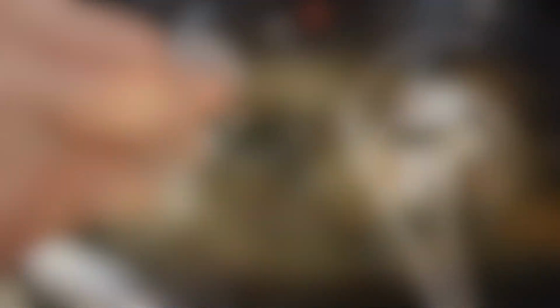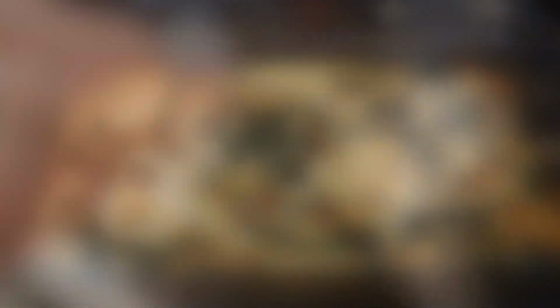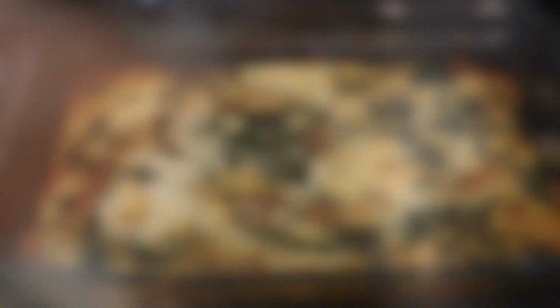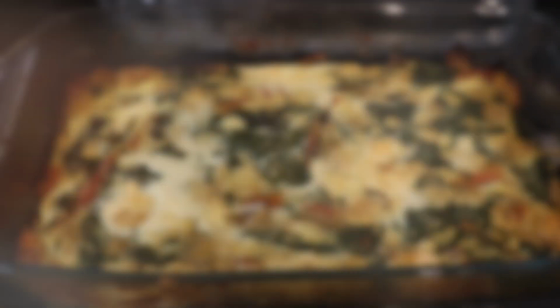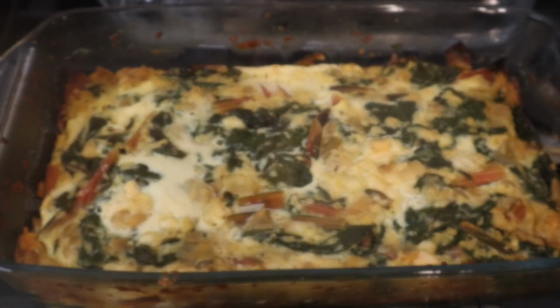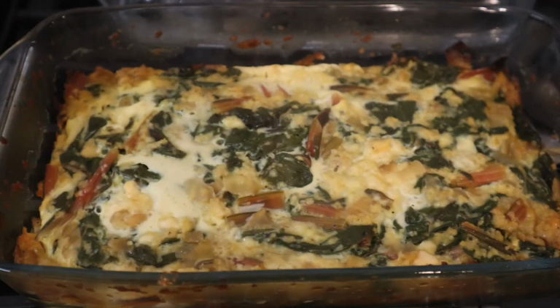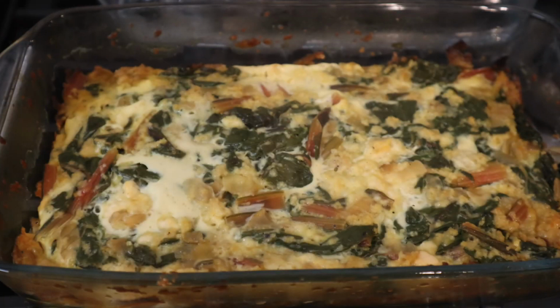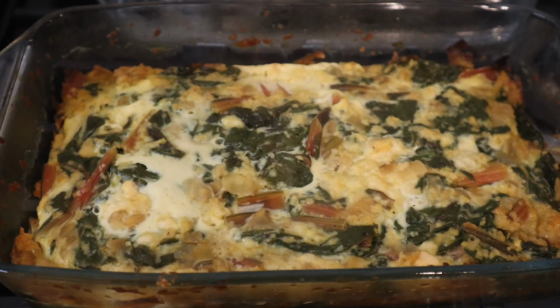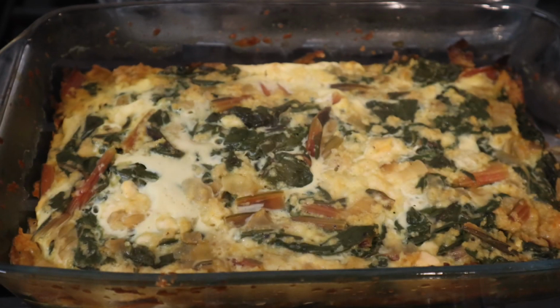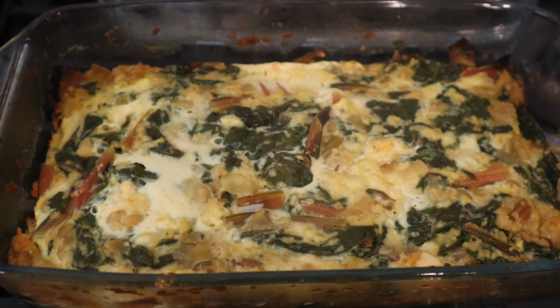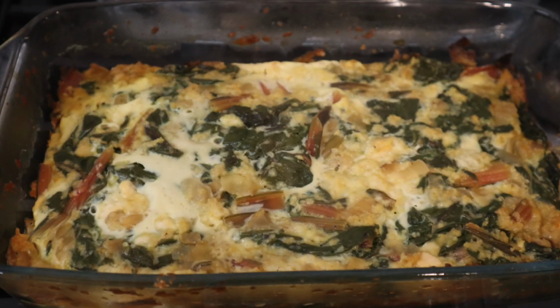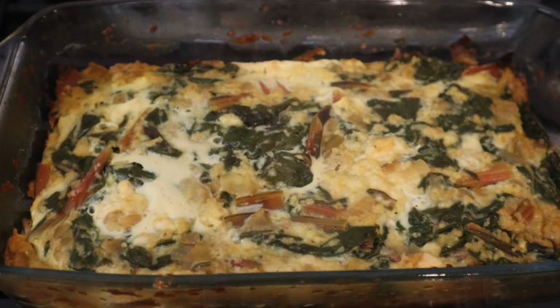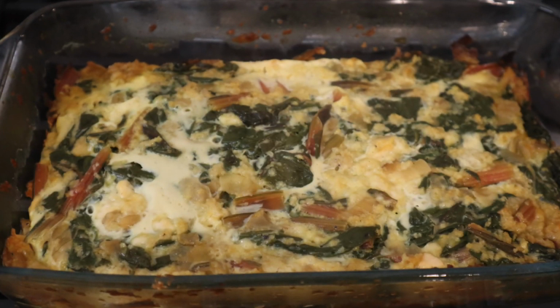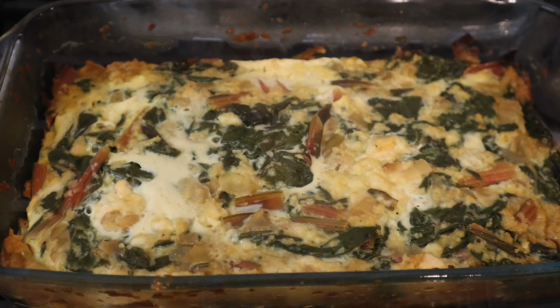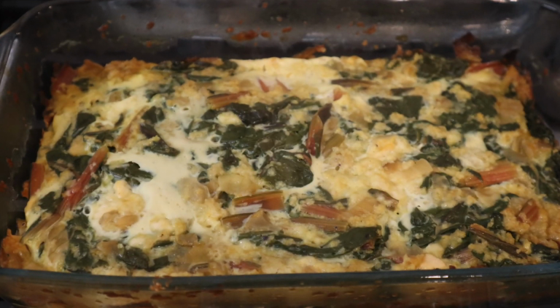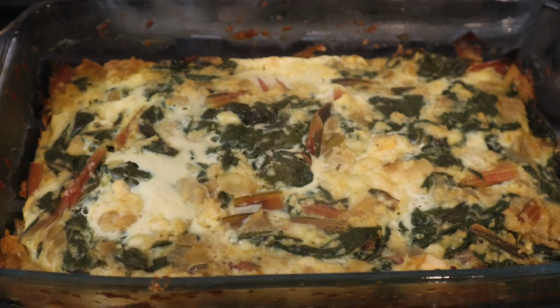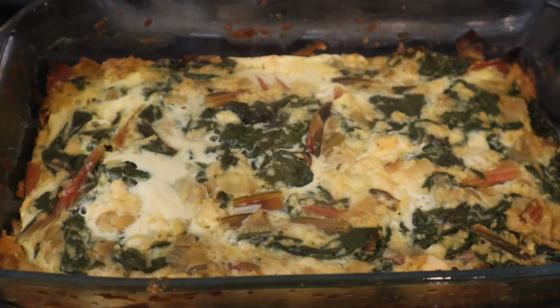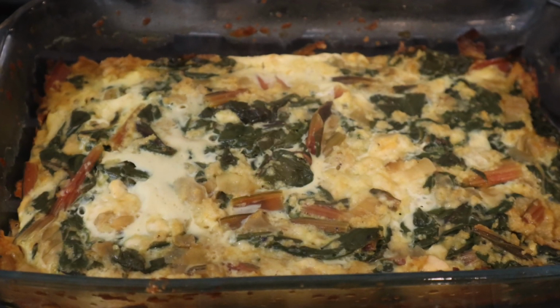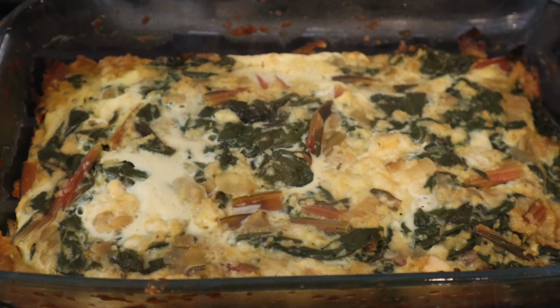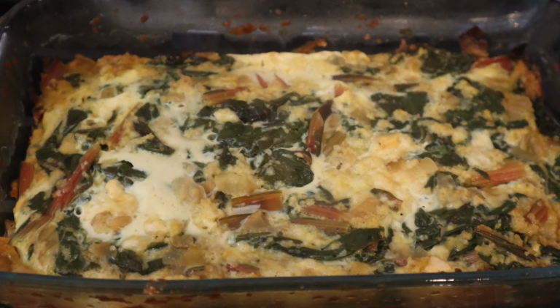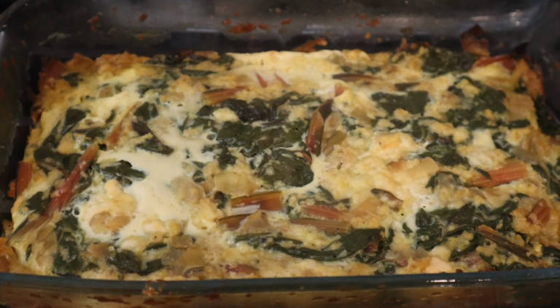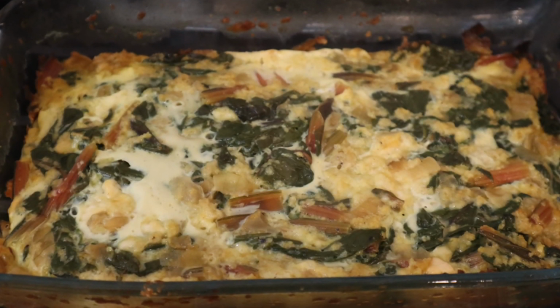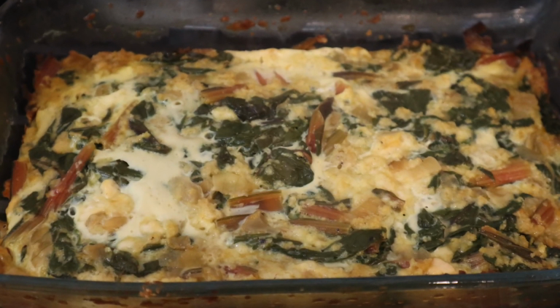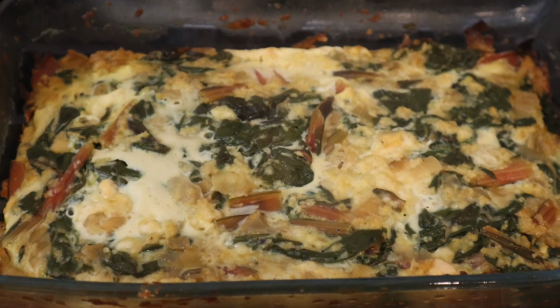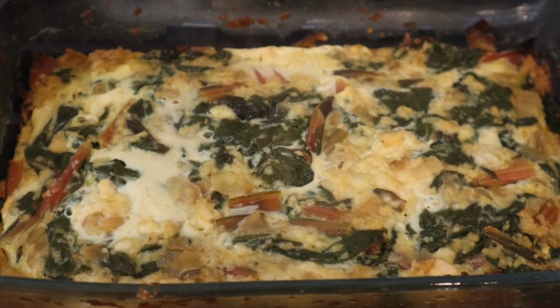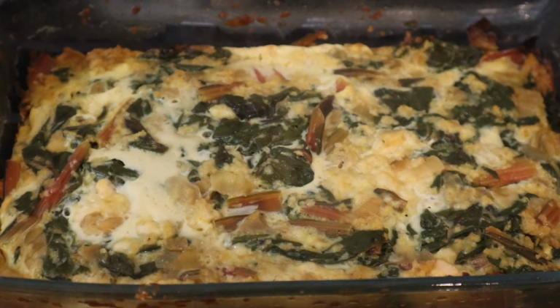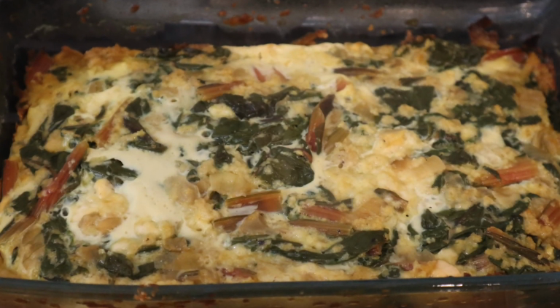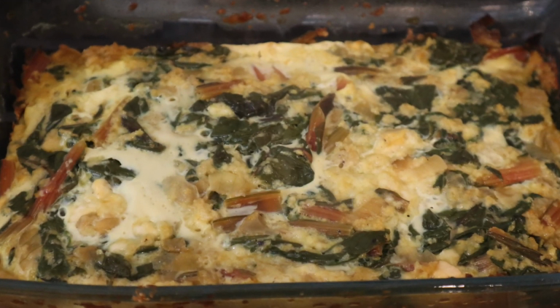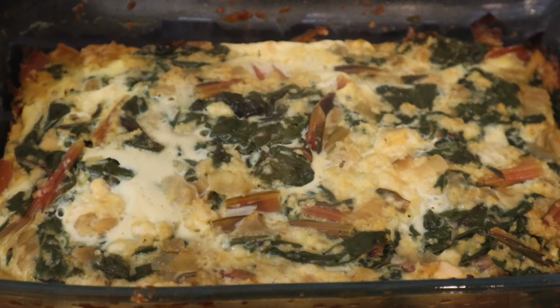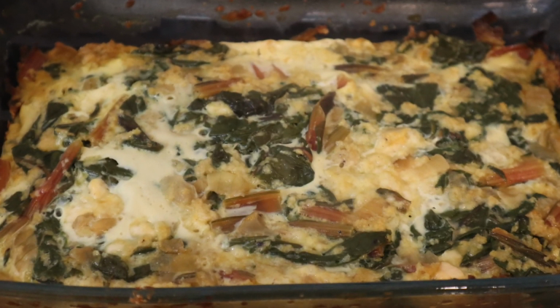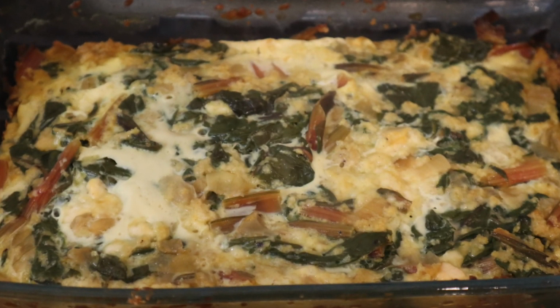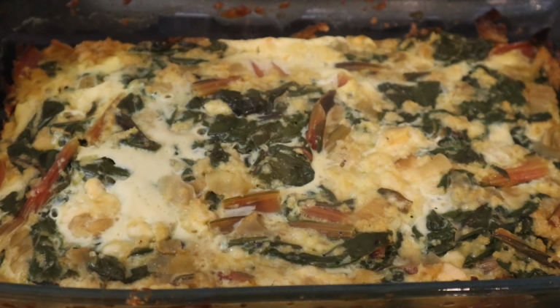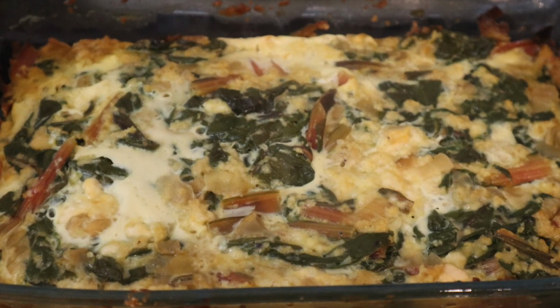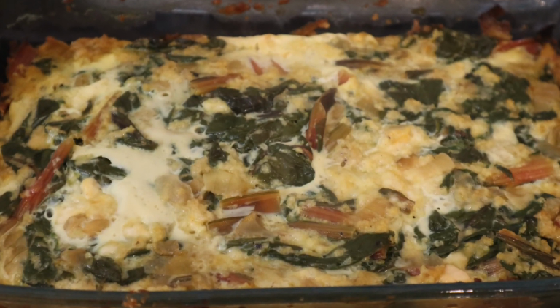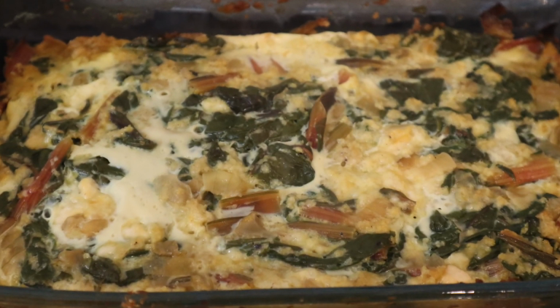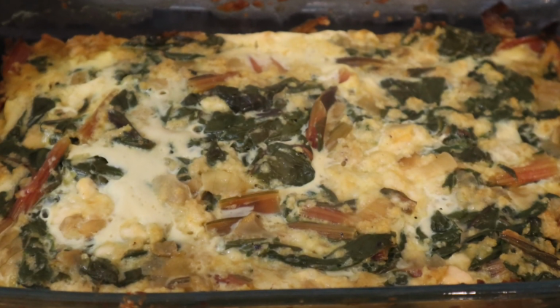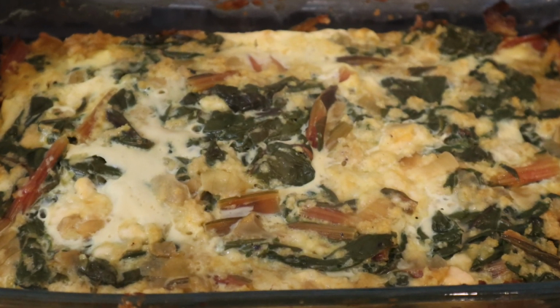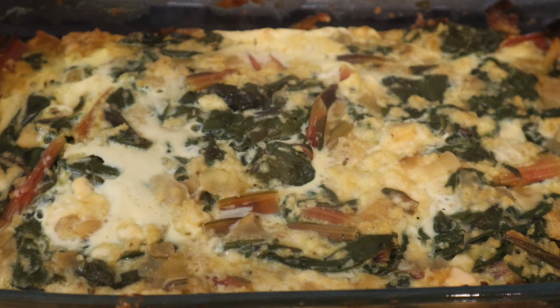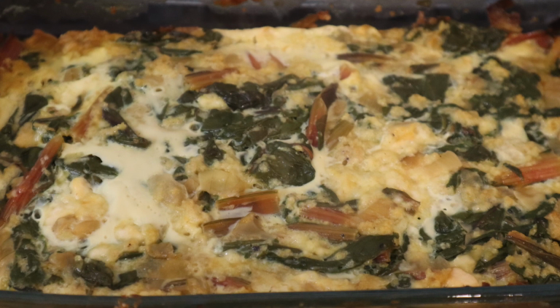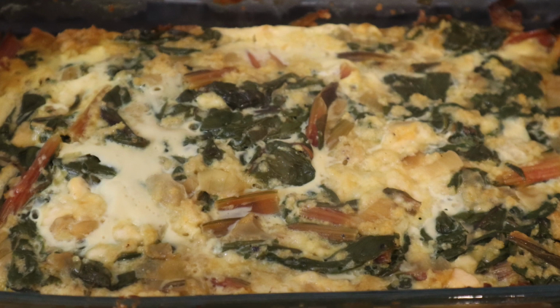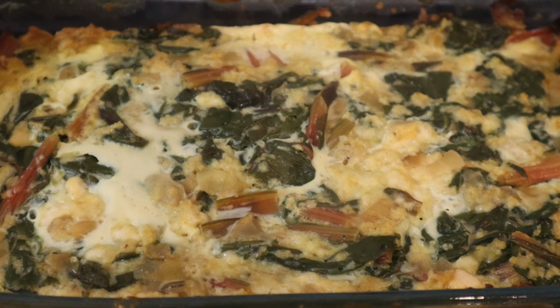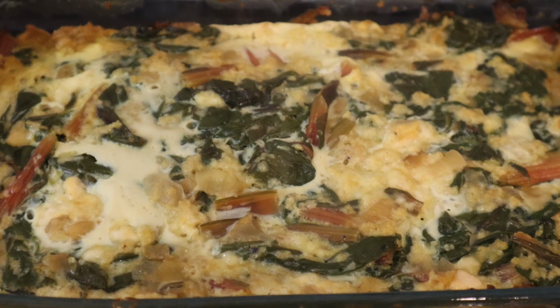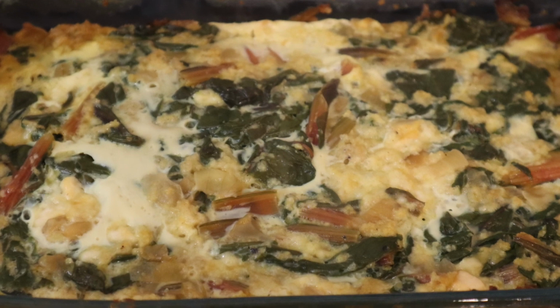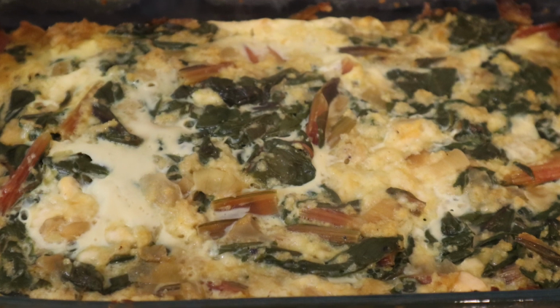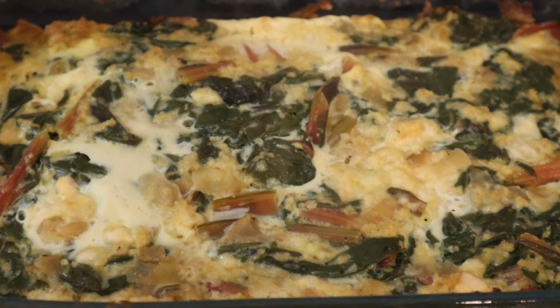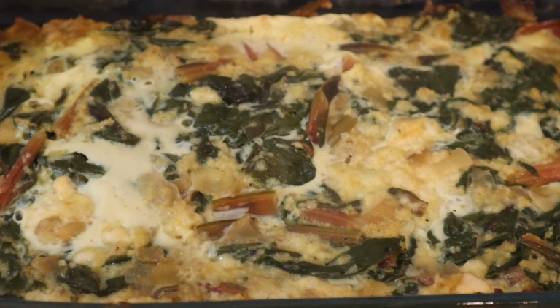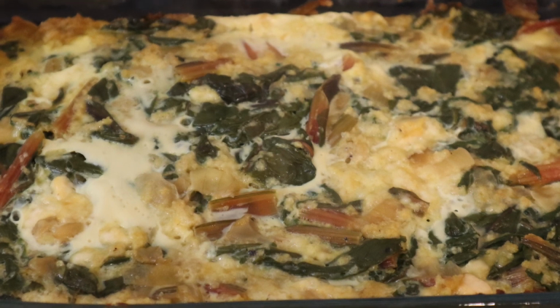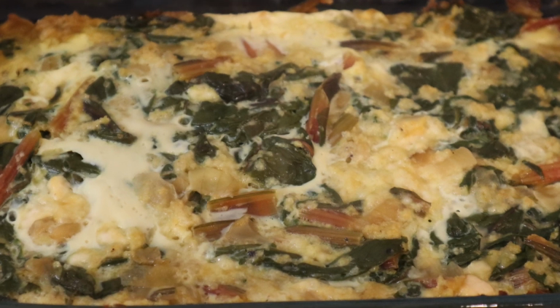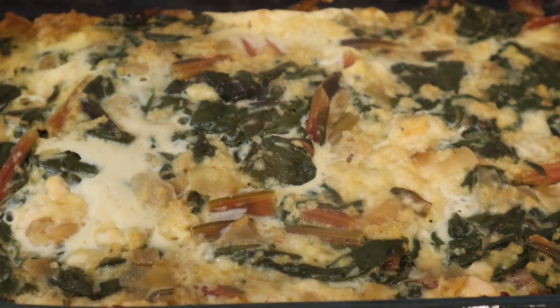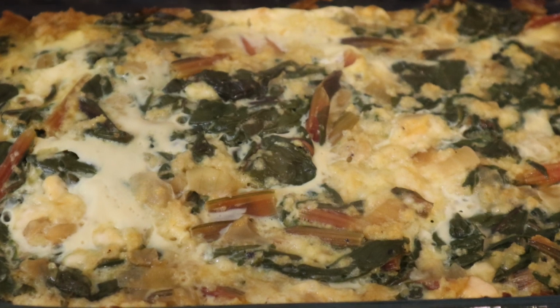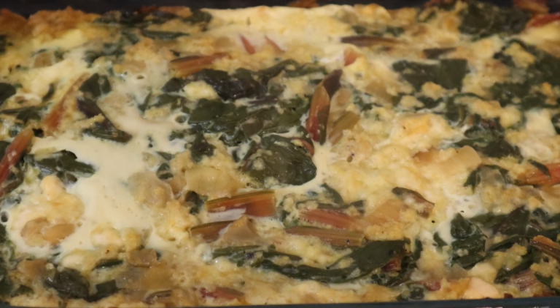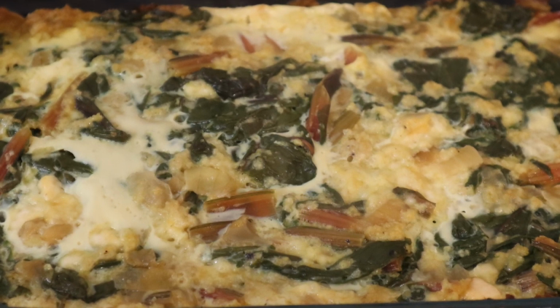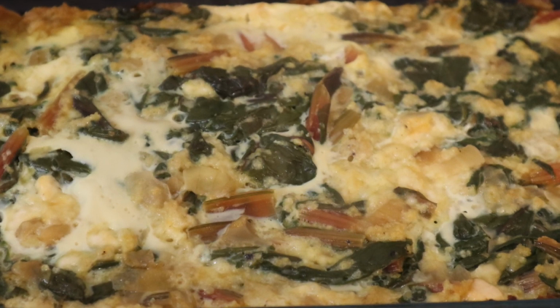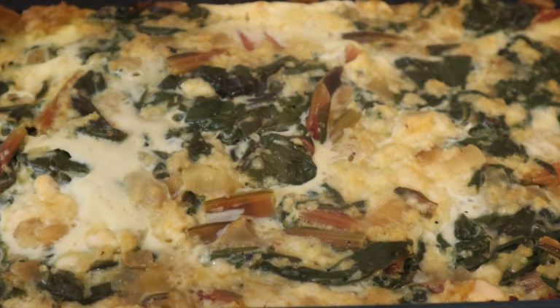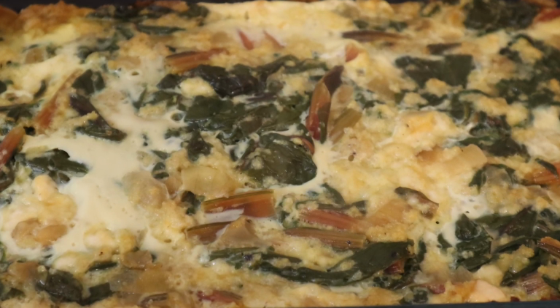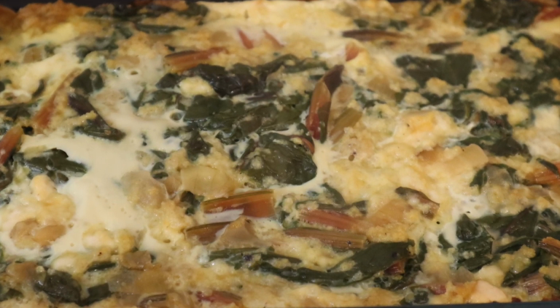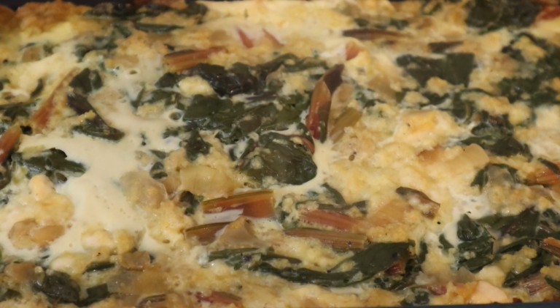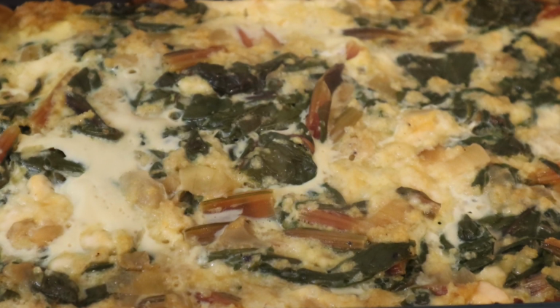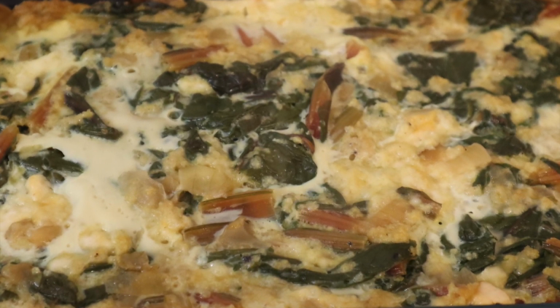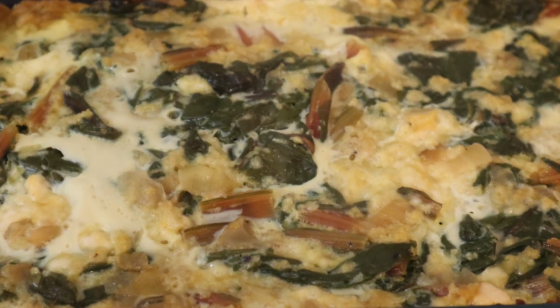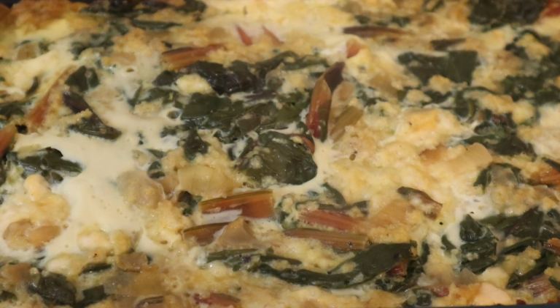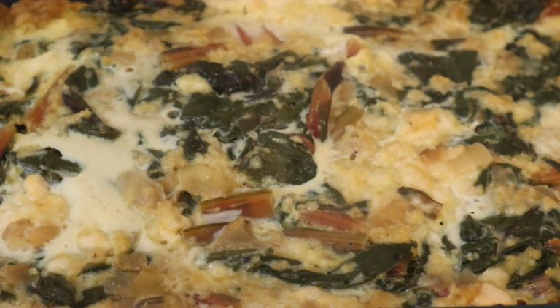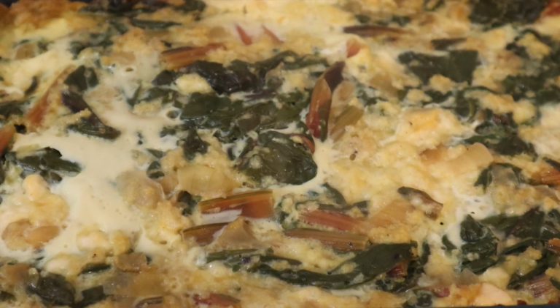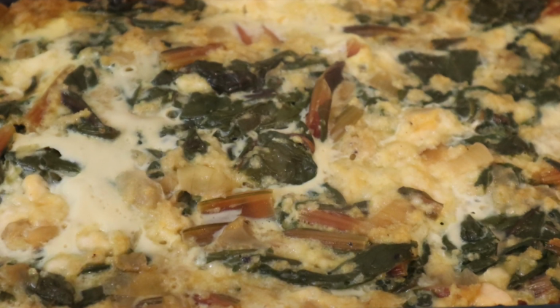And then it comes out looking like this. We didn't film ourselves eating it, but it was very yummy, I assure you.